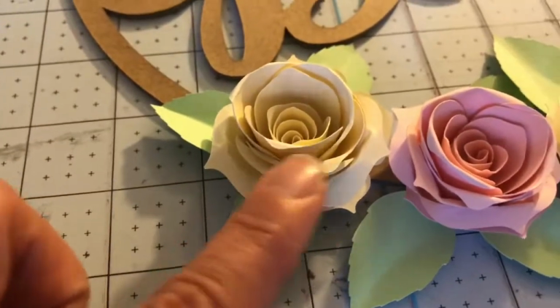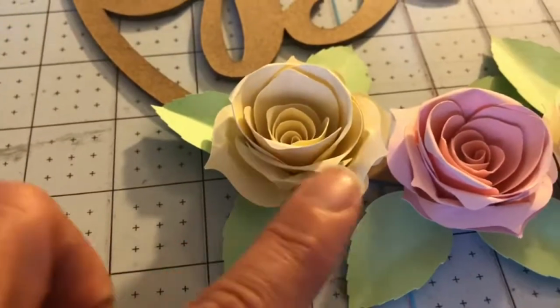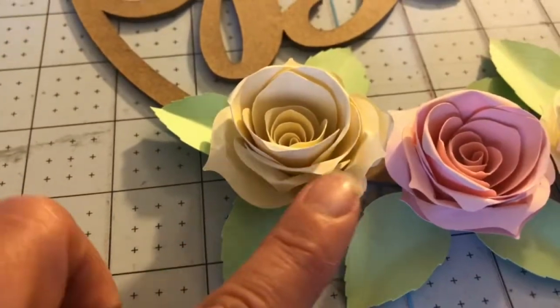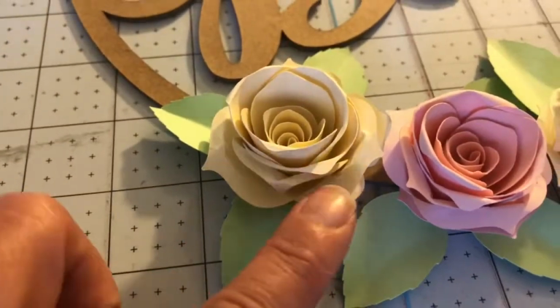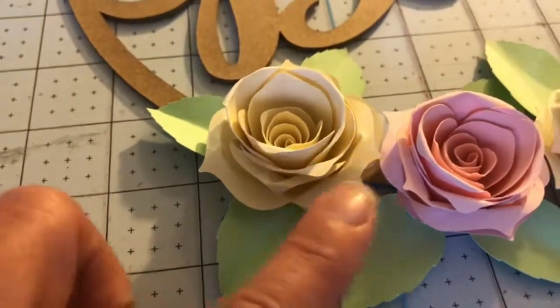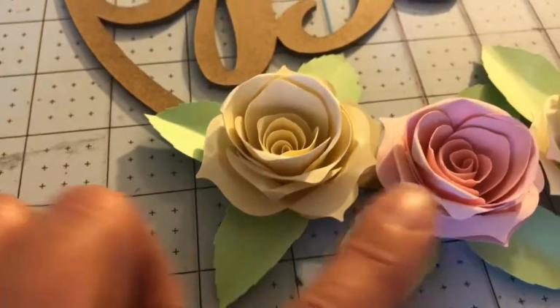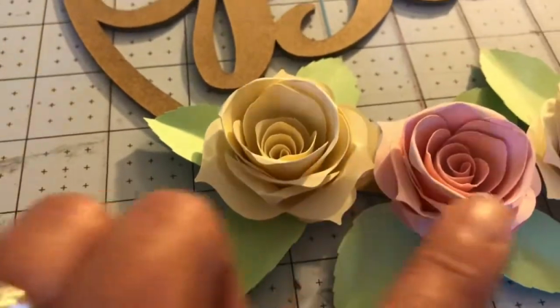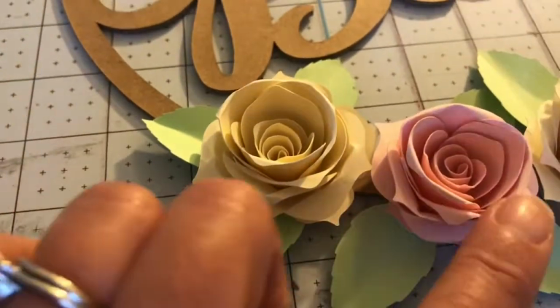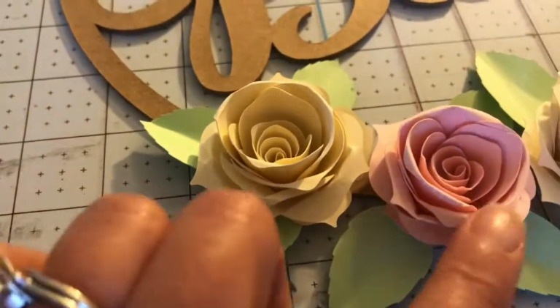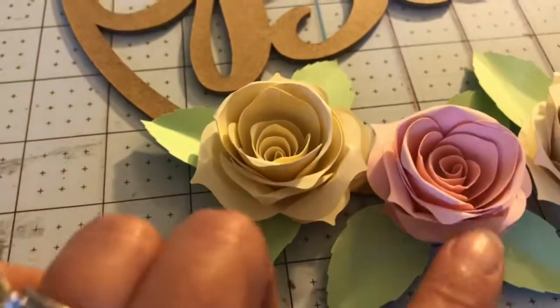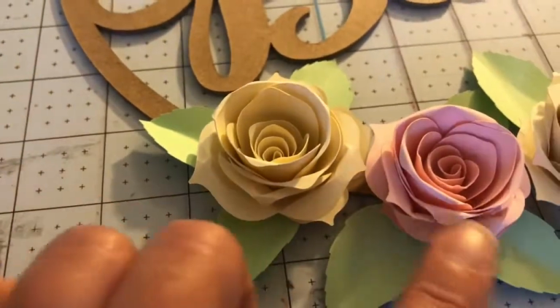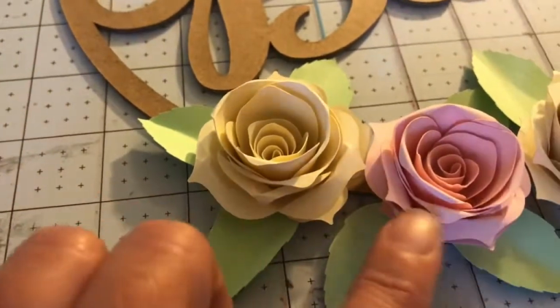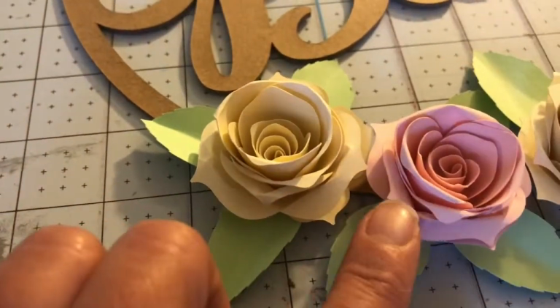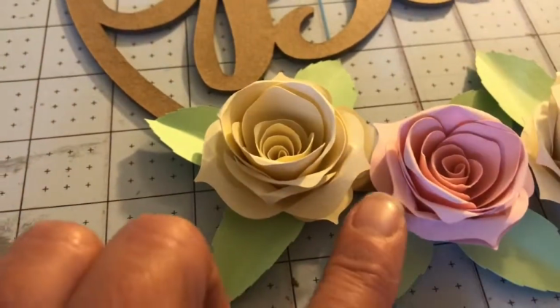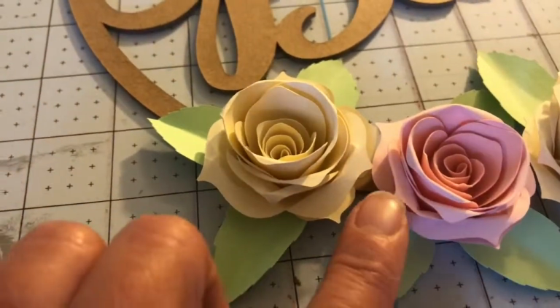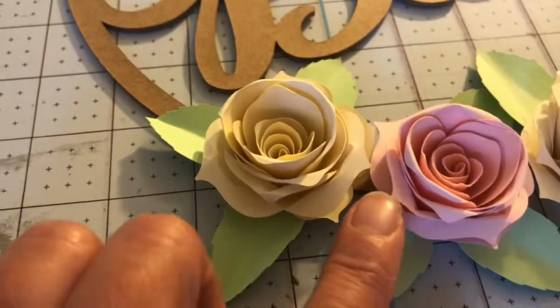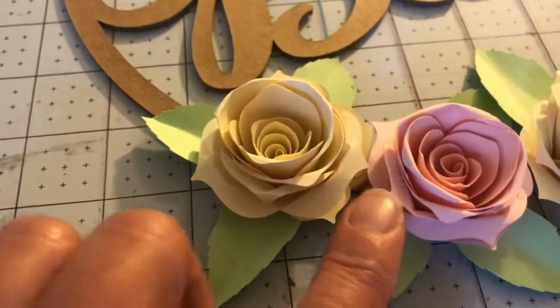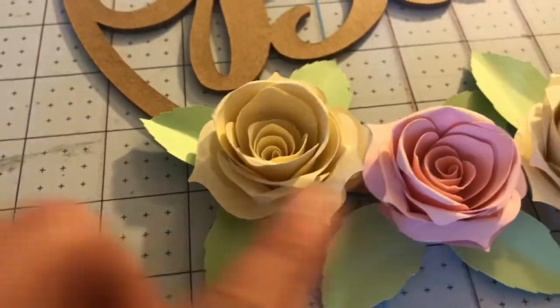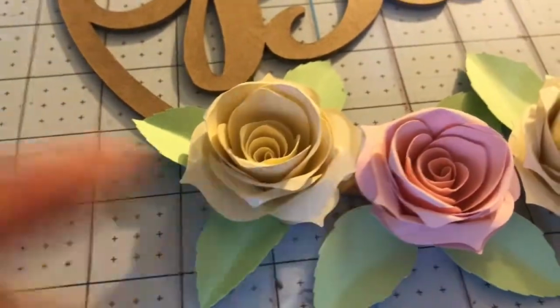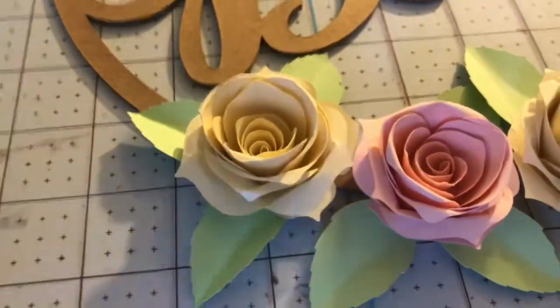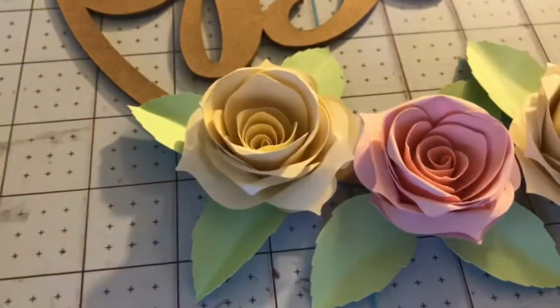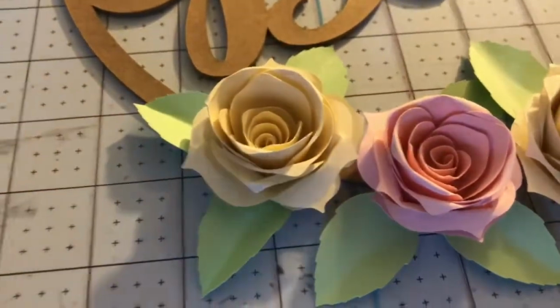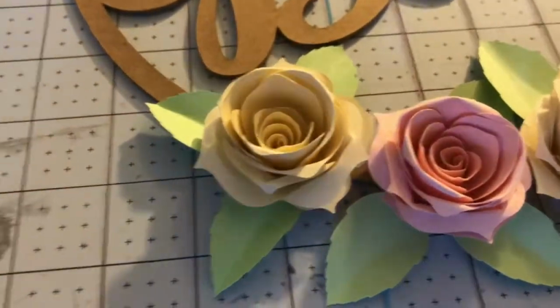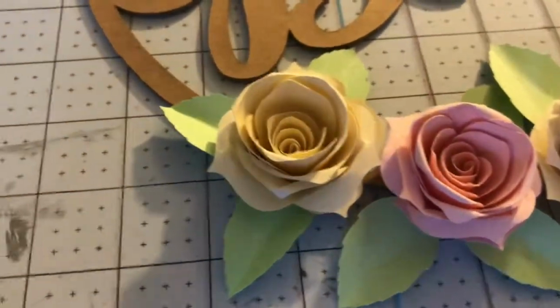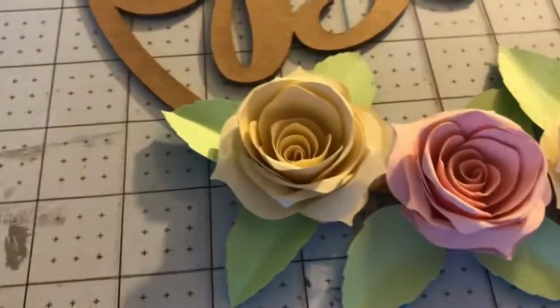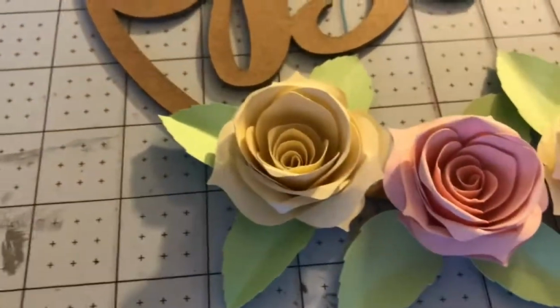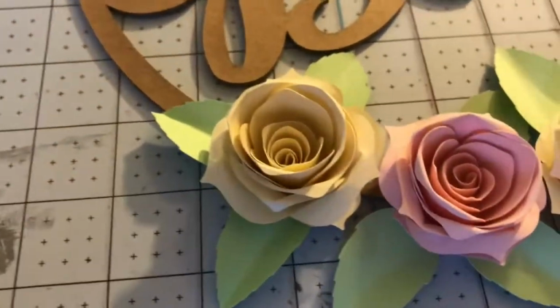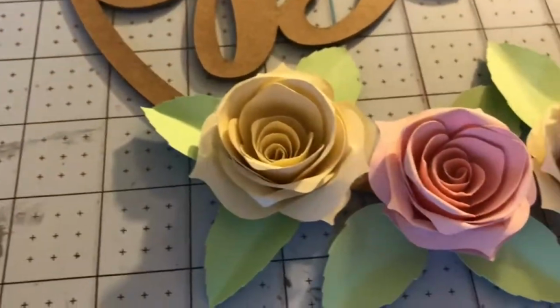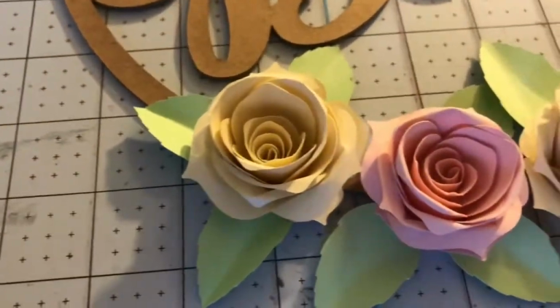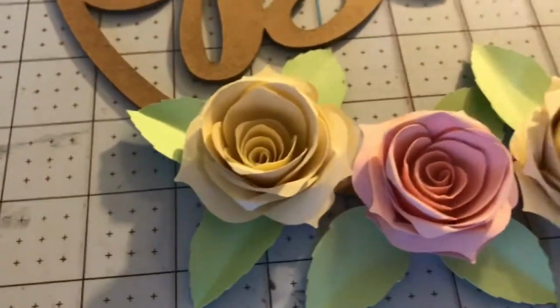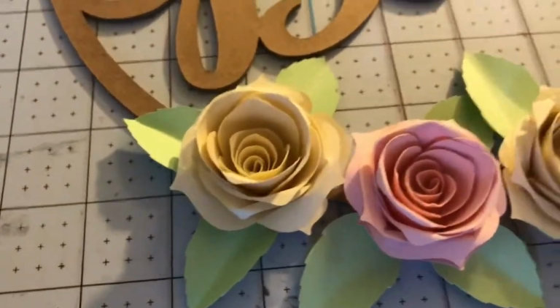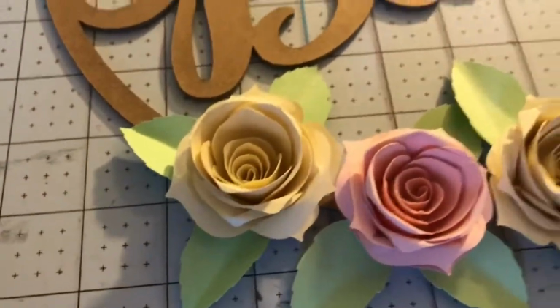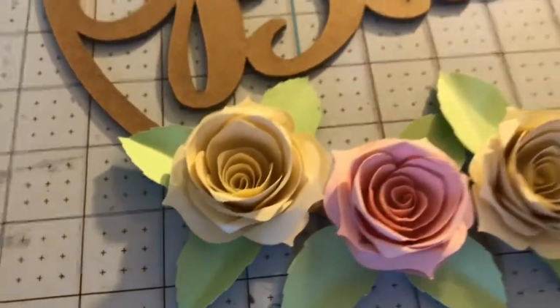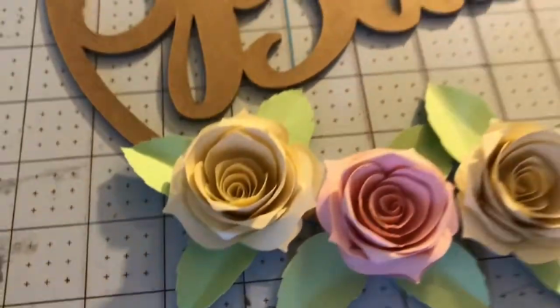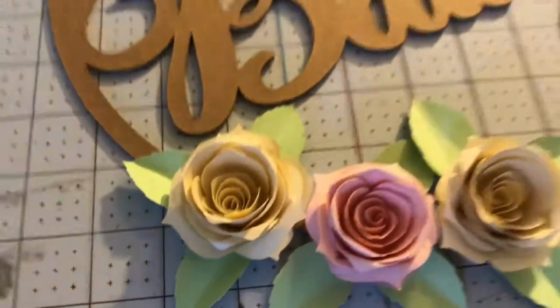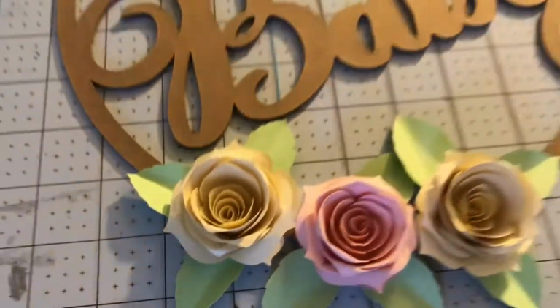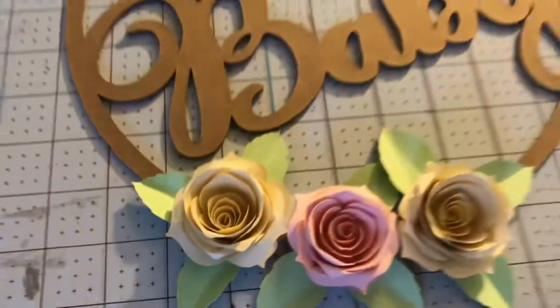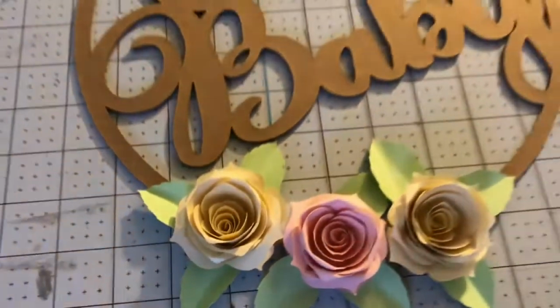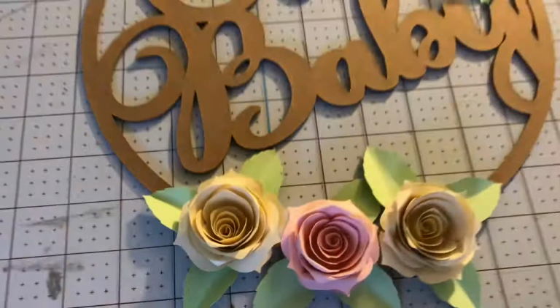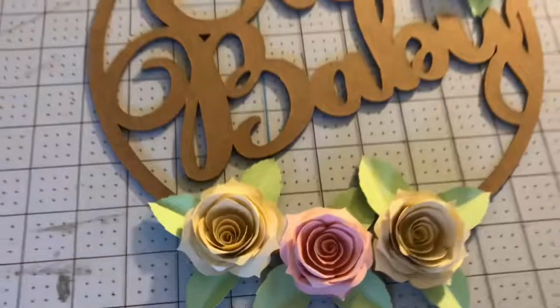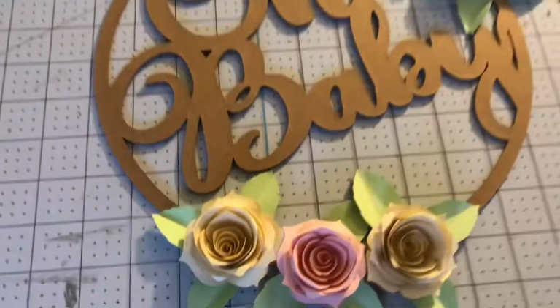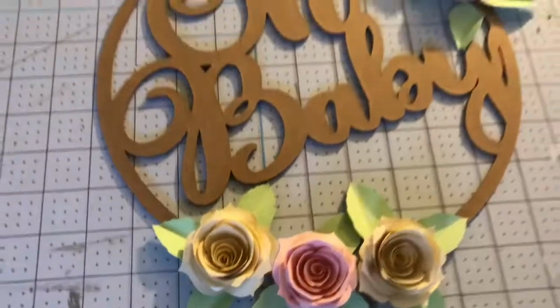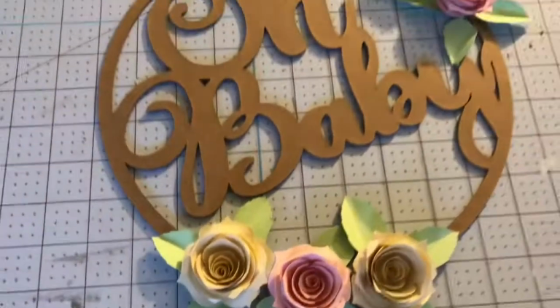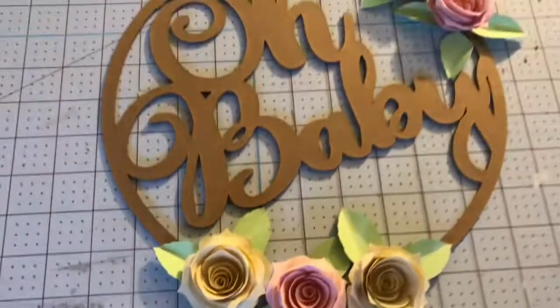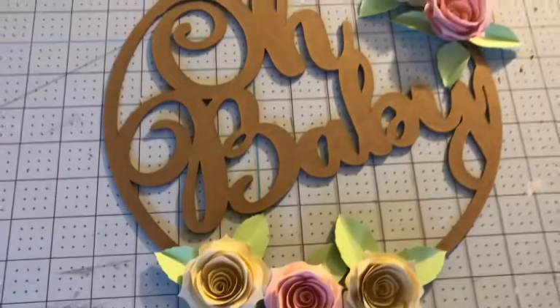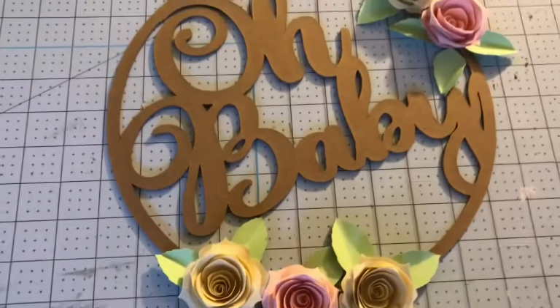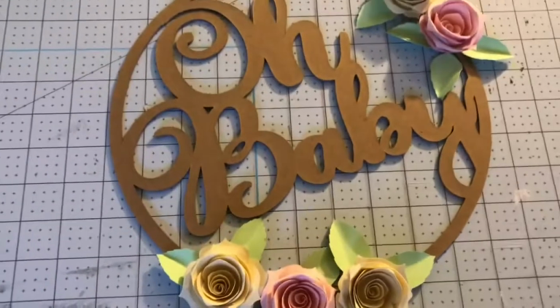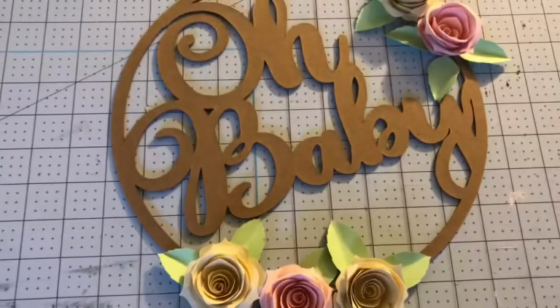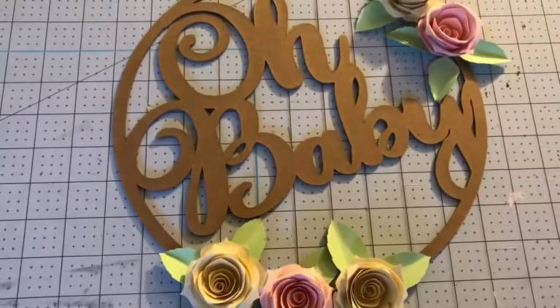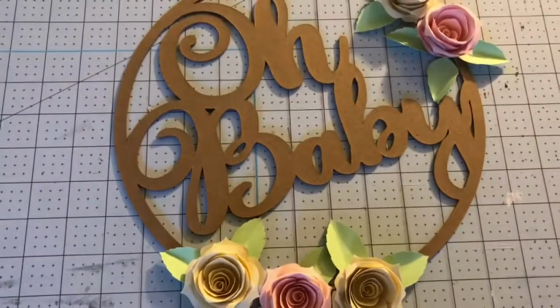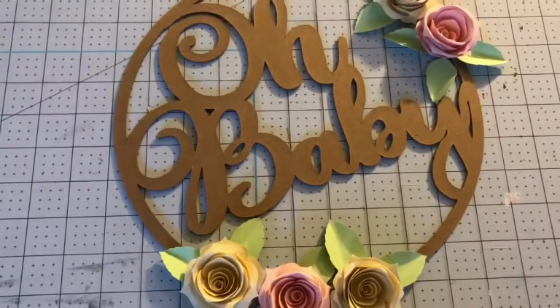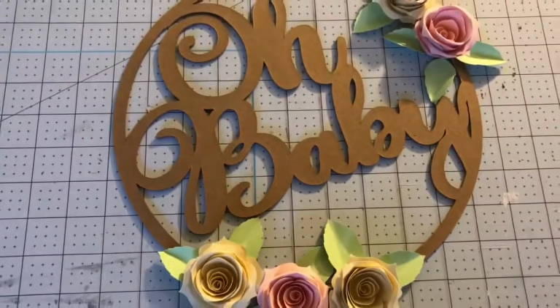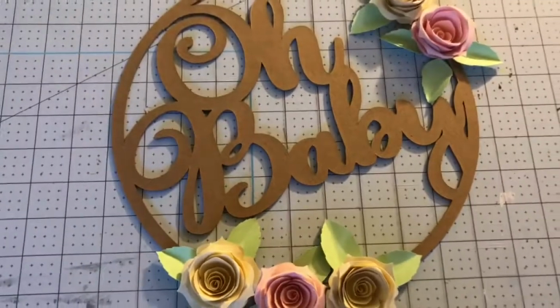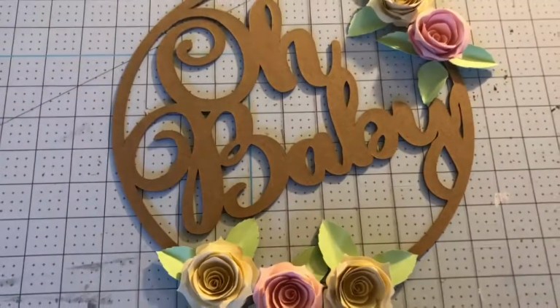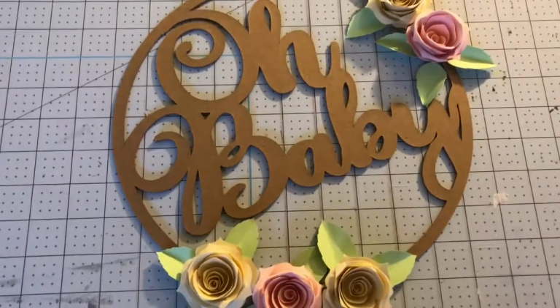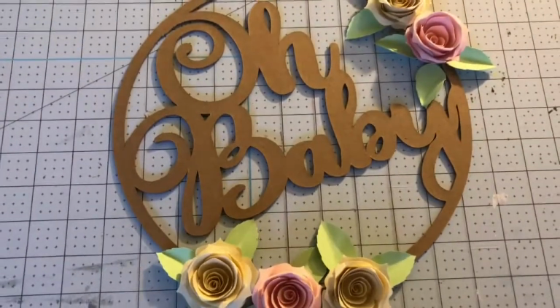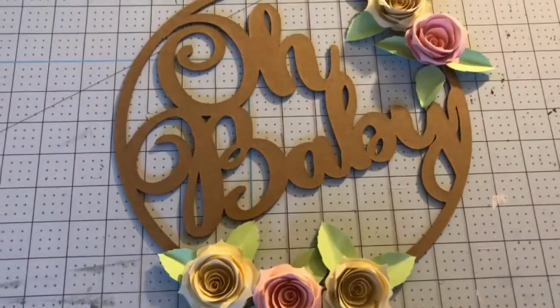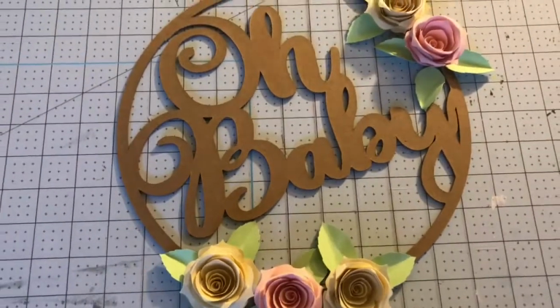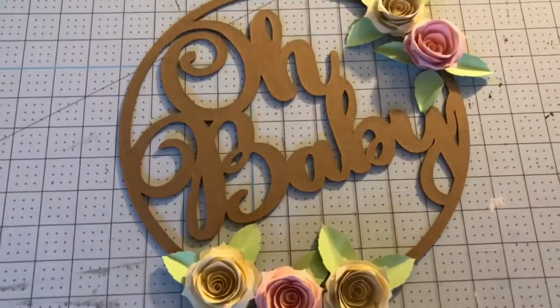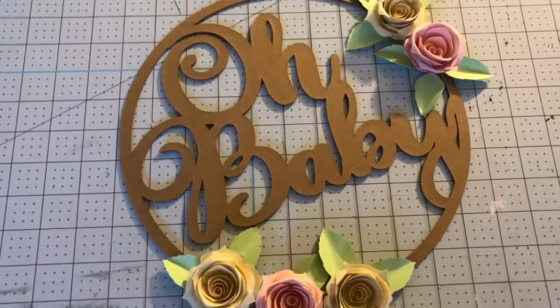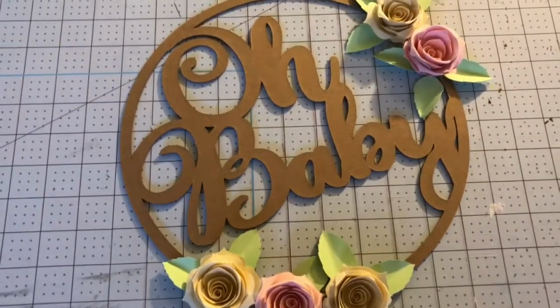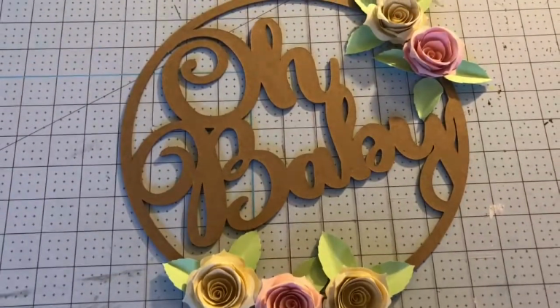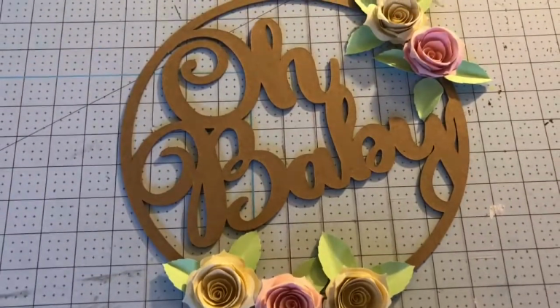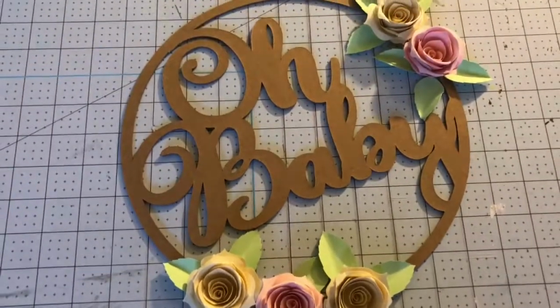Don't pull too hard because you don't want to rip your paper. Hope that helps! Happy crafting.